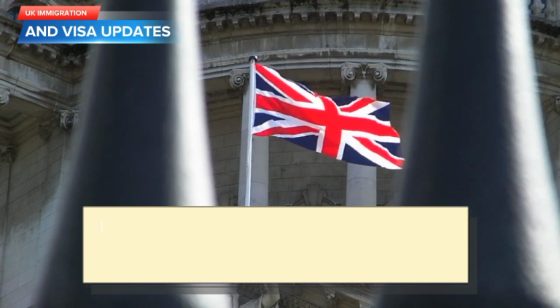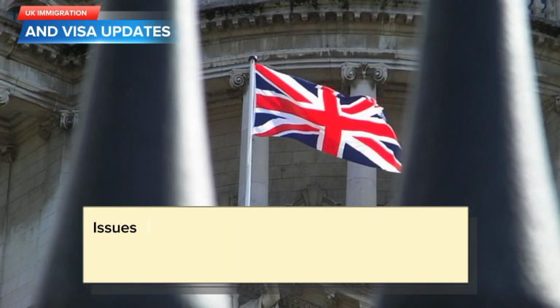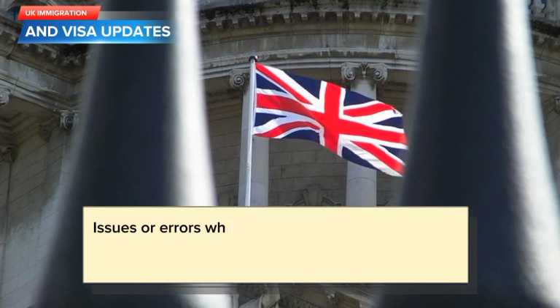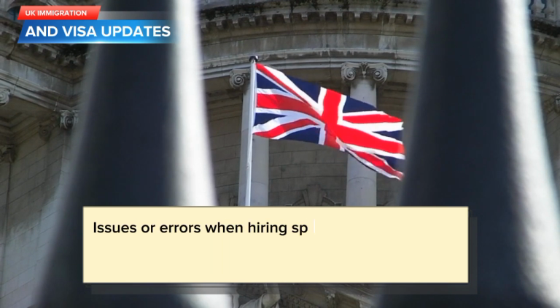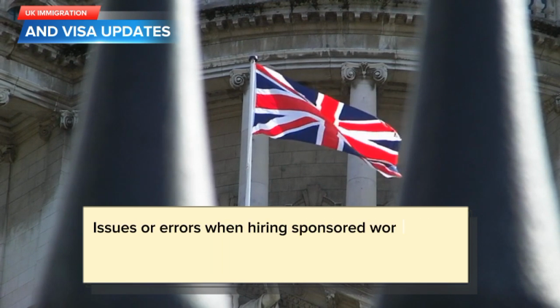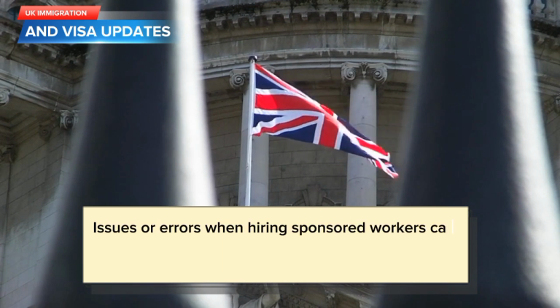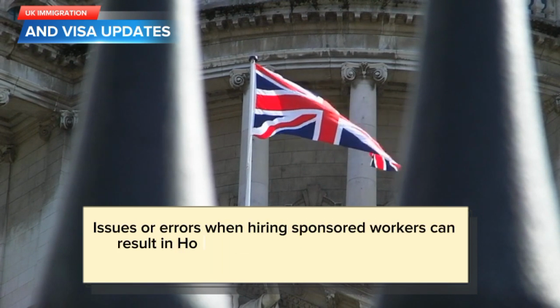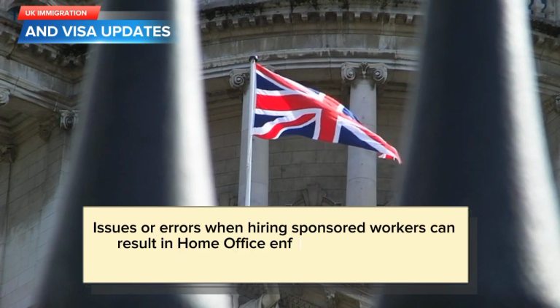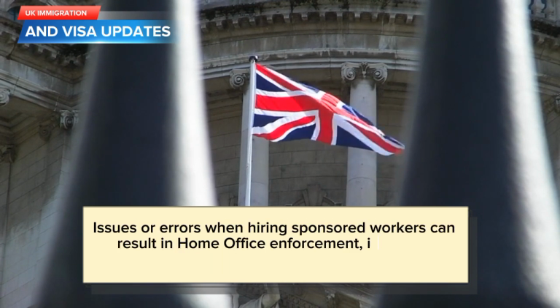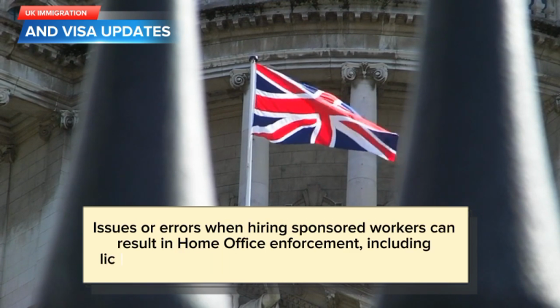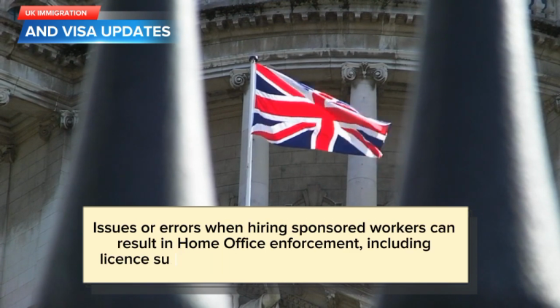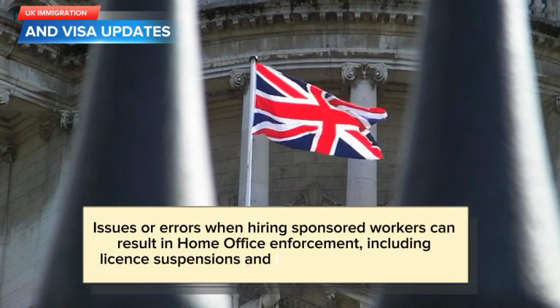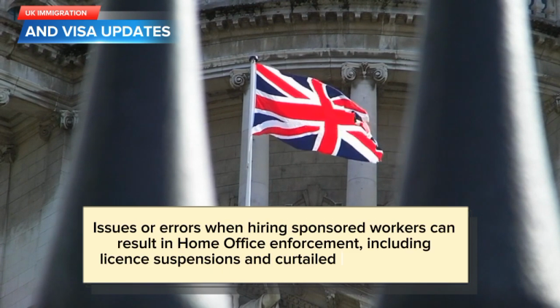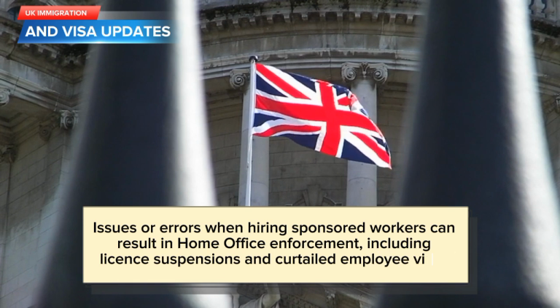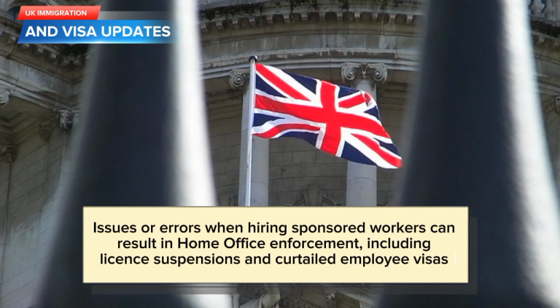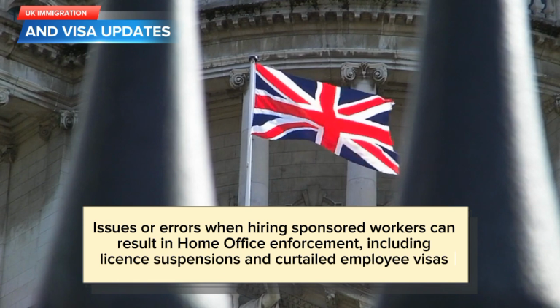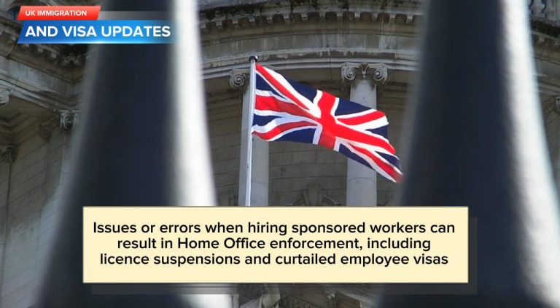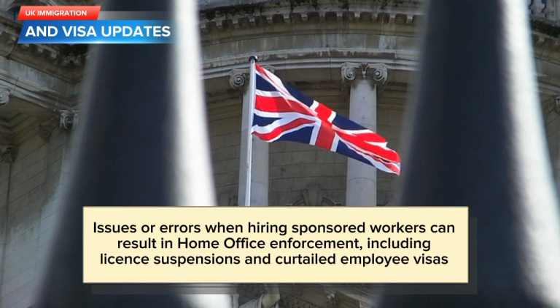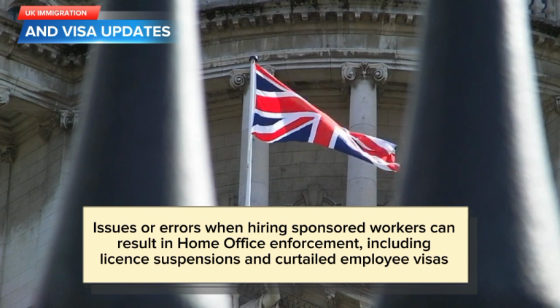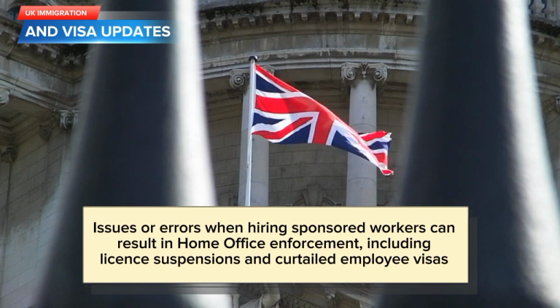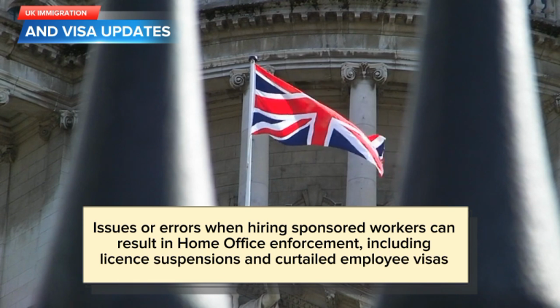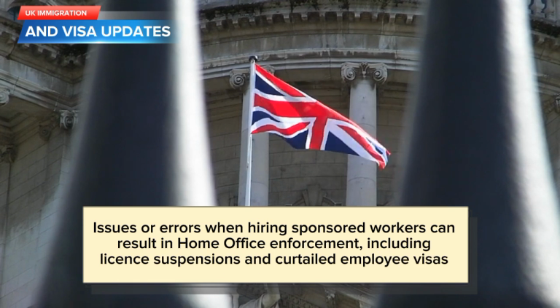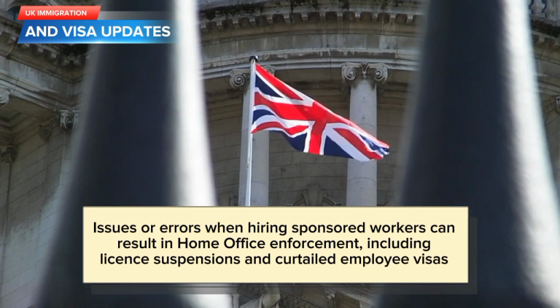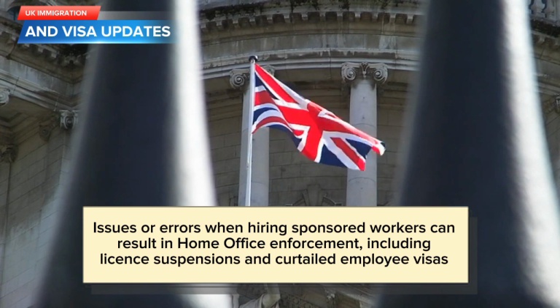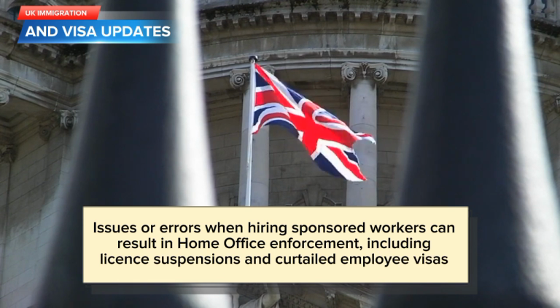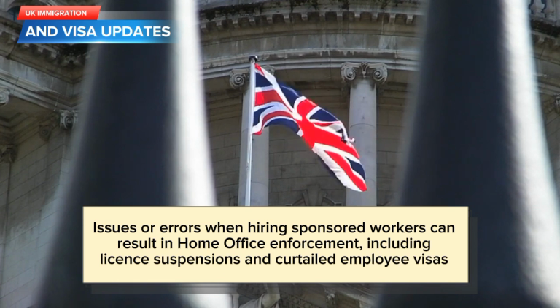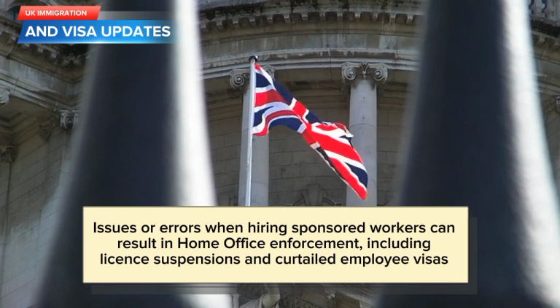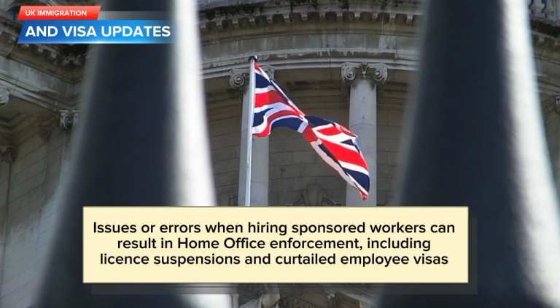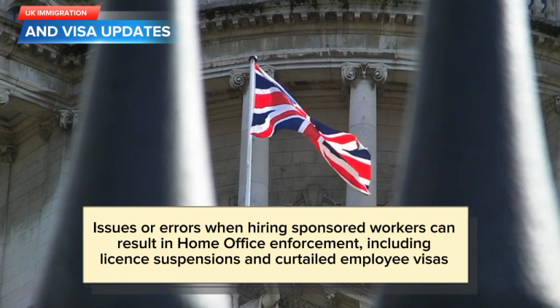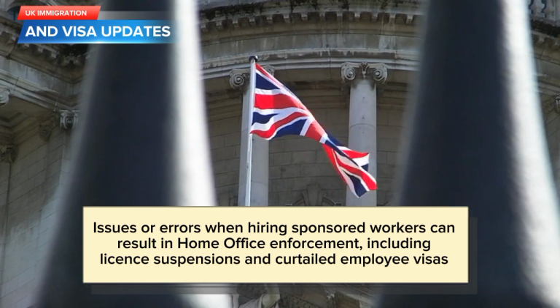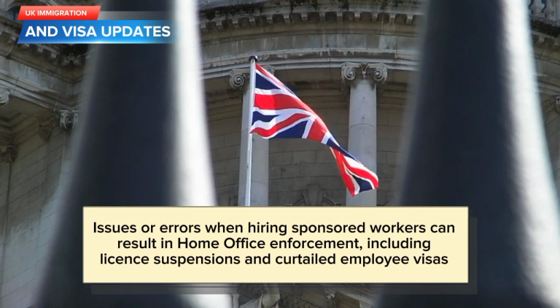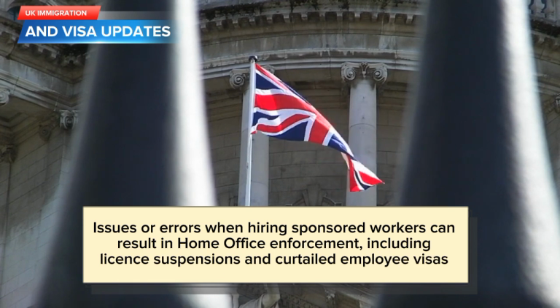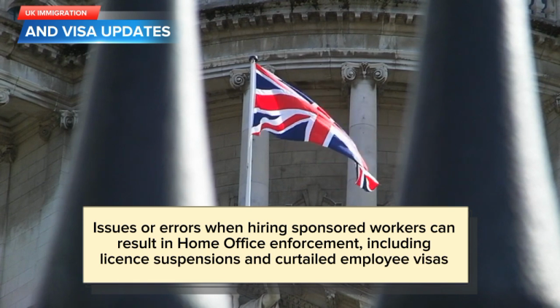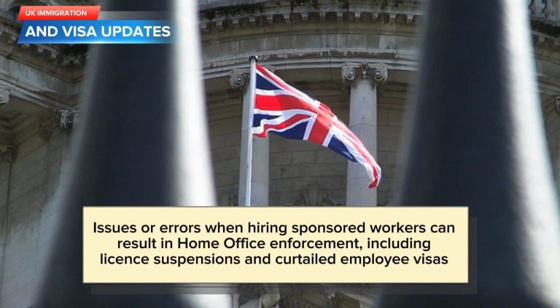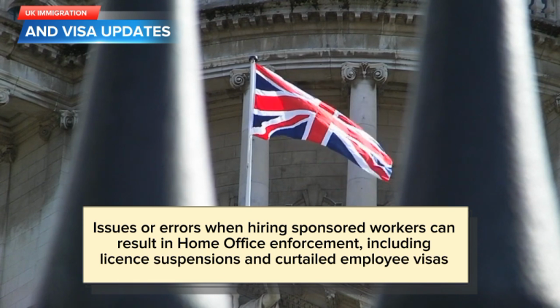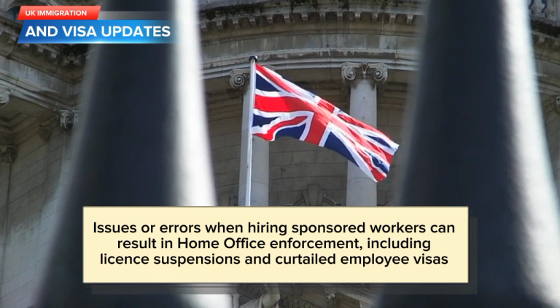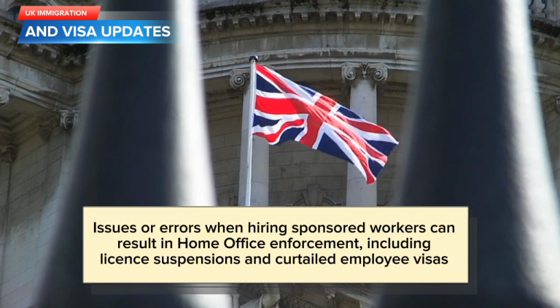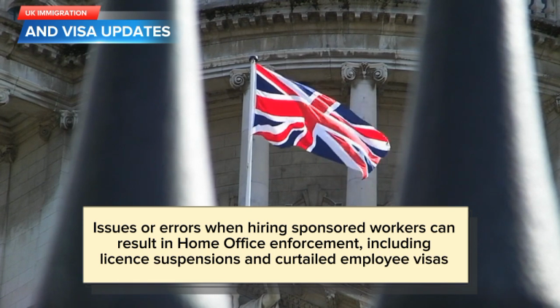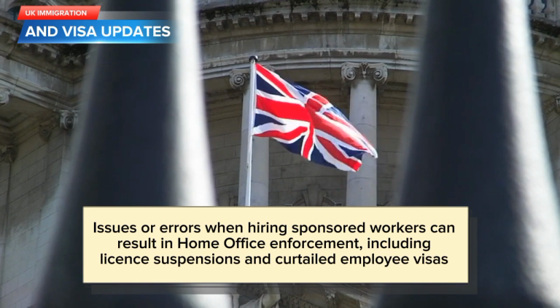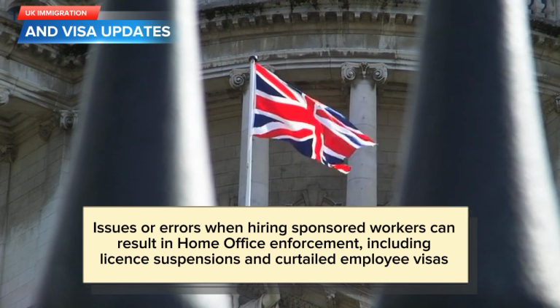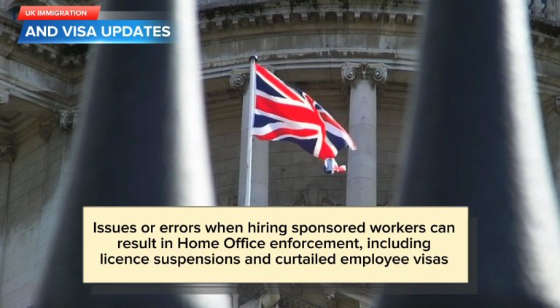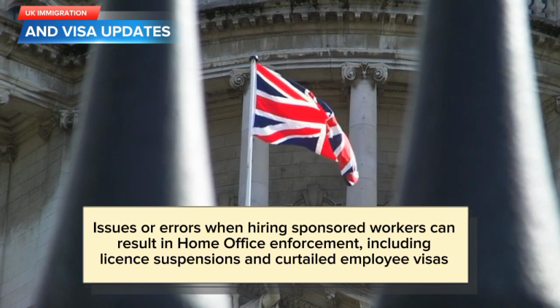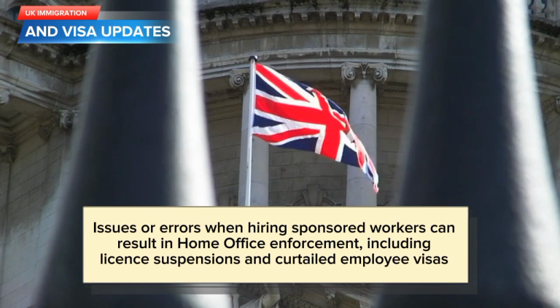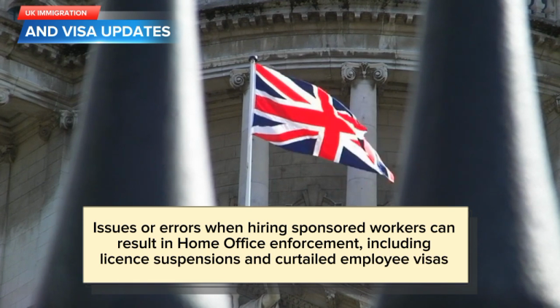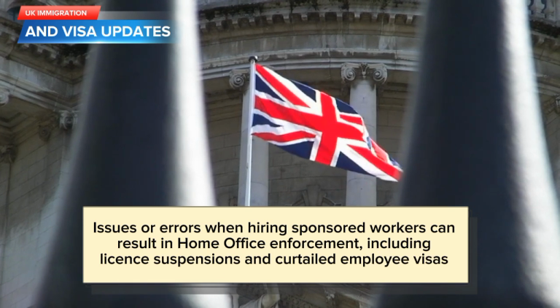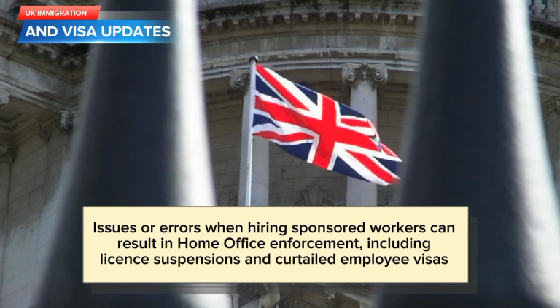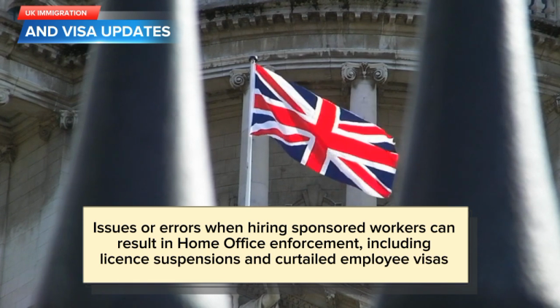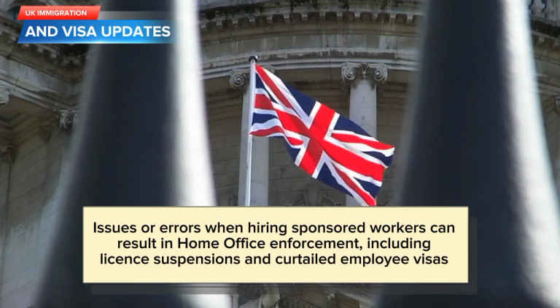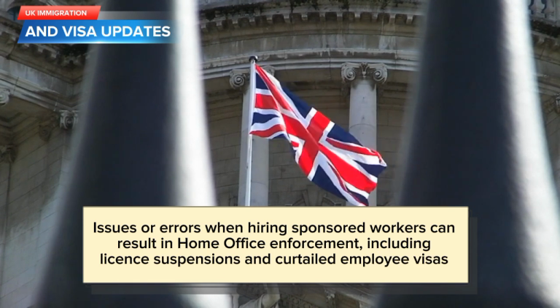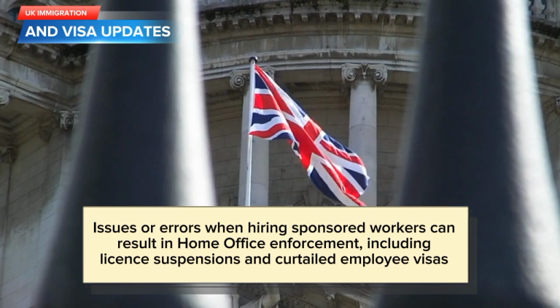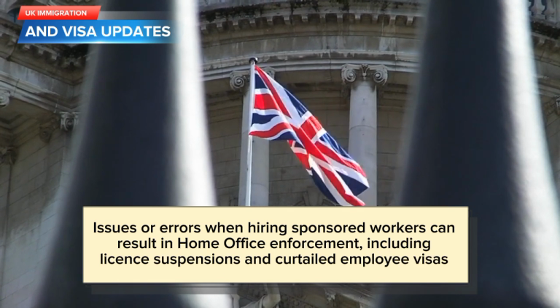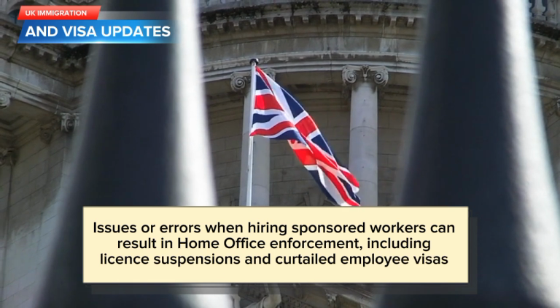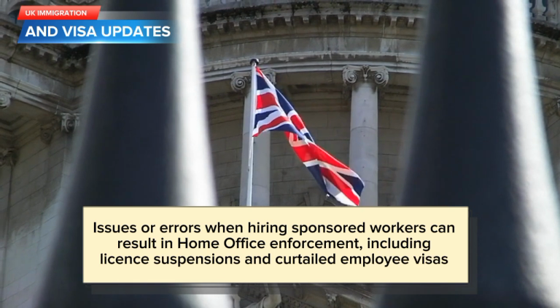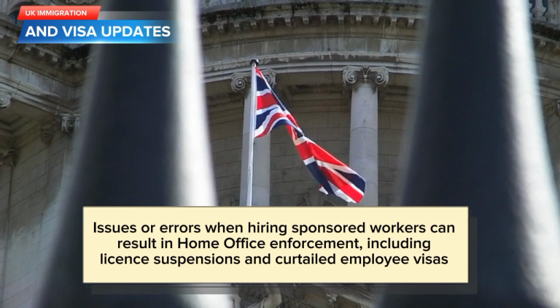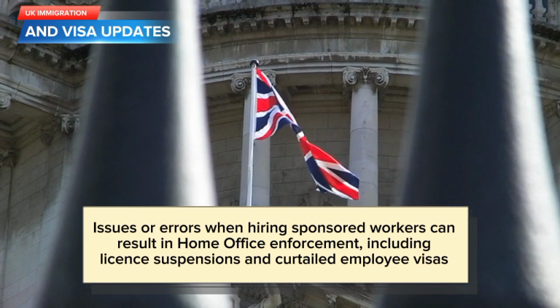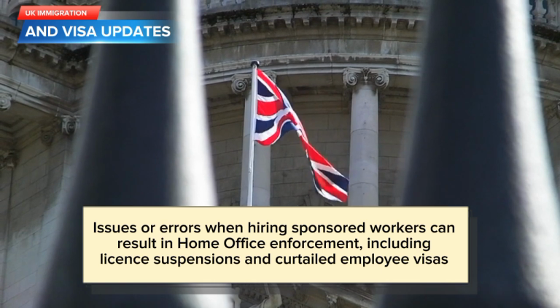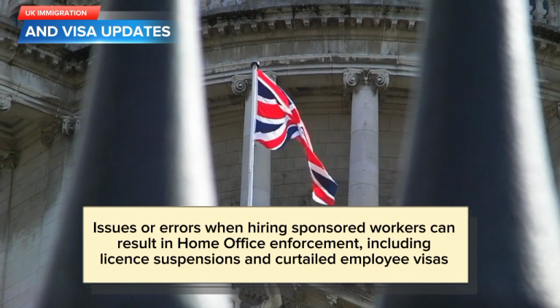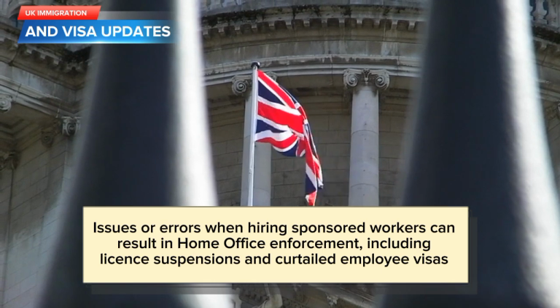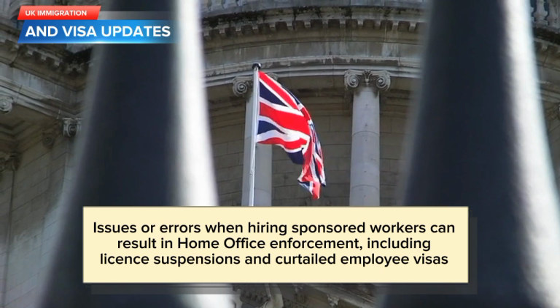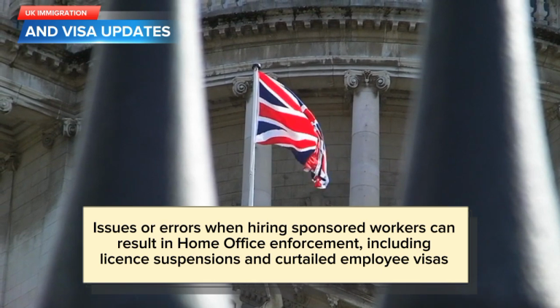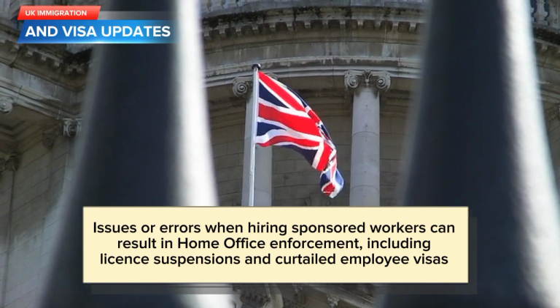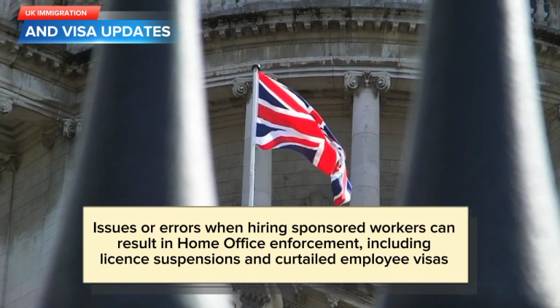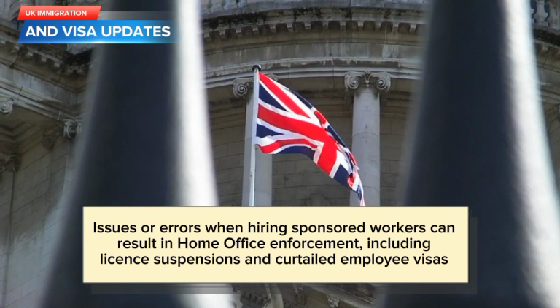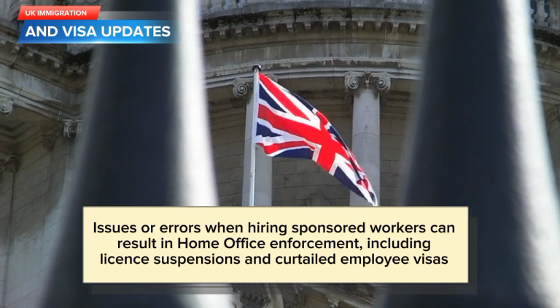Issues or errors when hiring sponsored workers can result in Home Office enforcement, including license suspensions and curtailed employee visas.